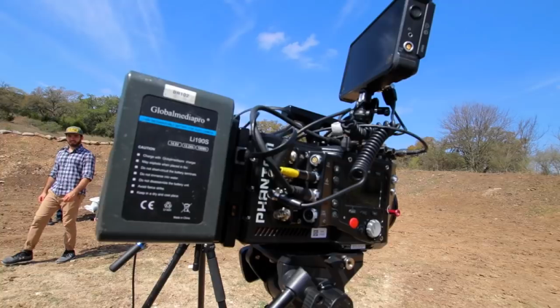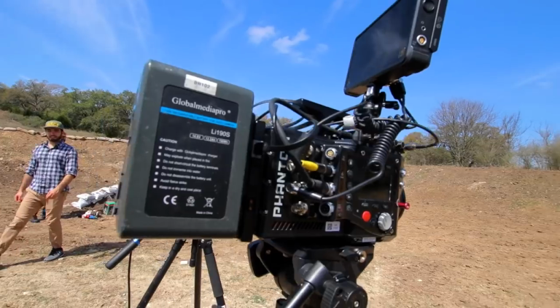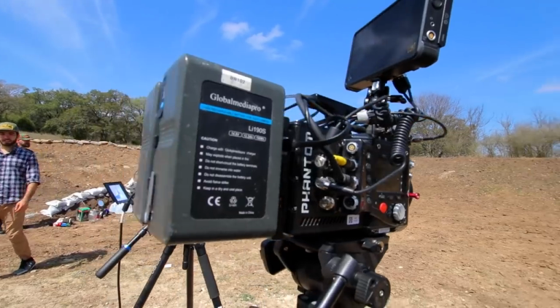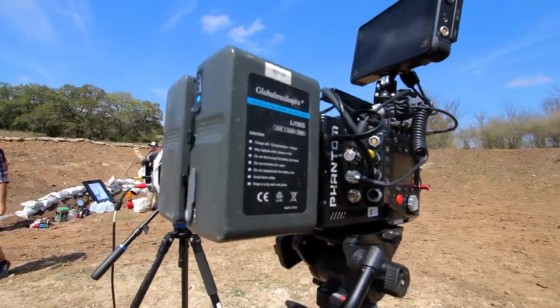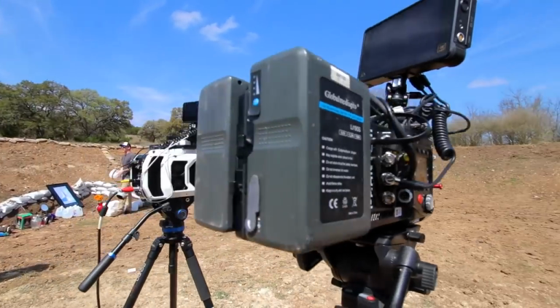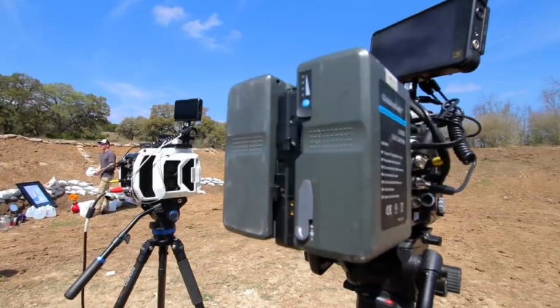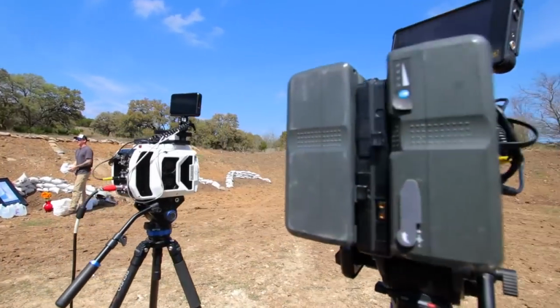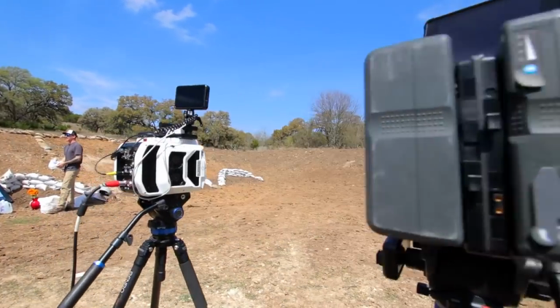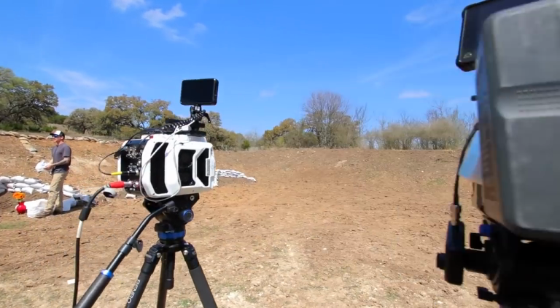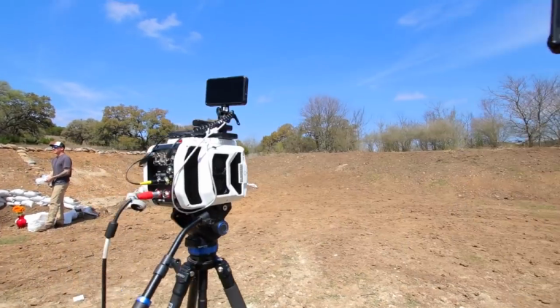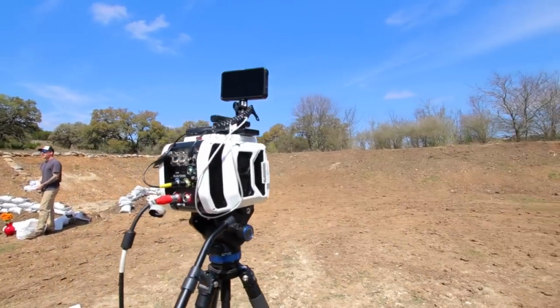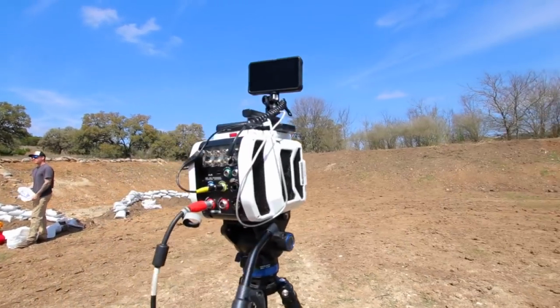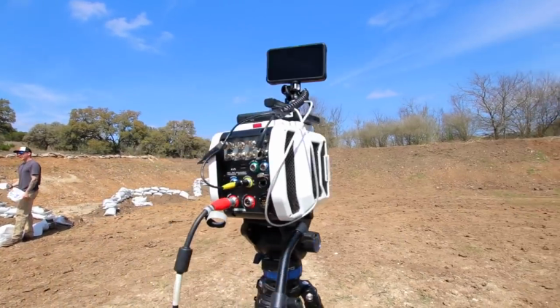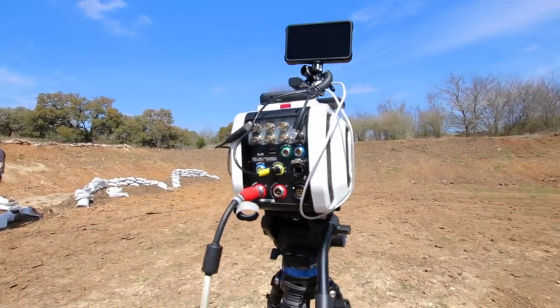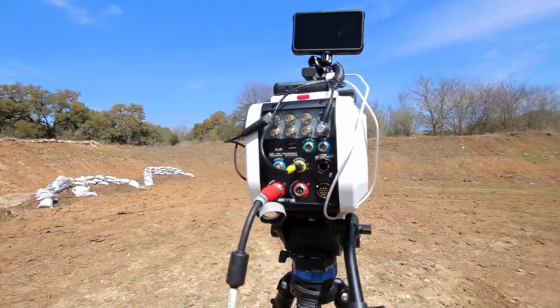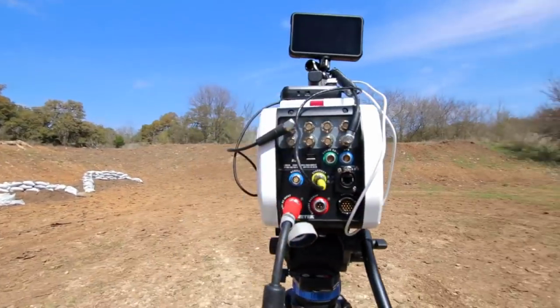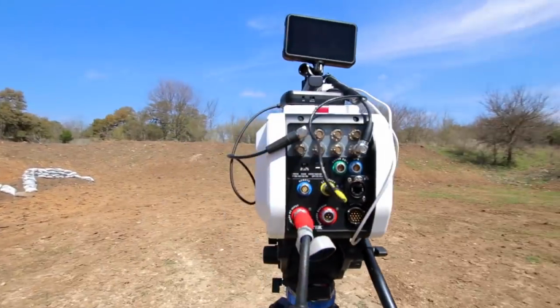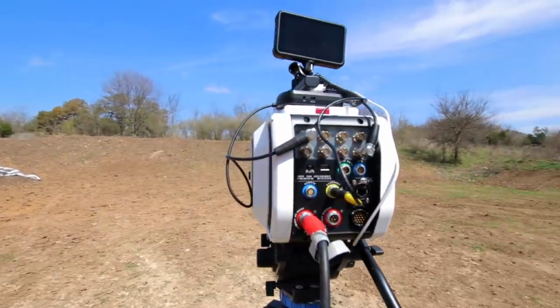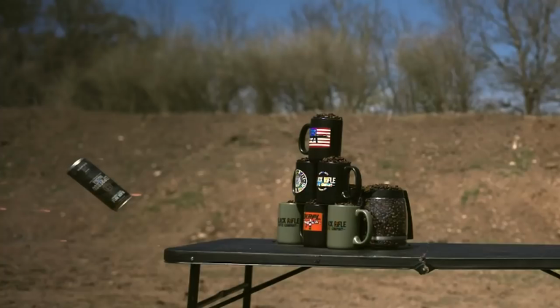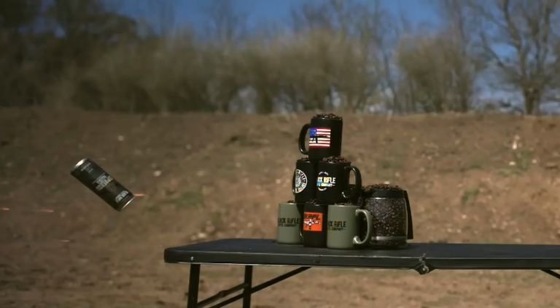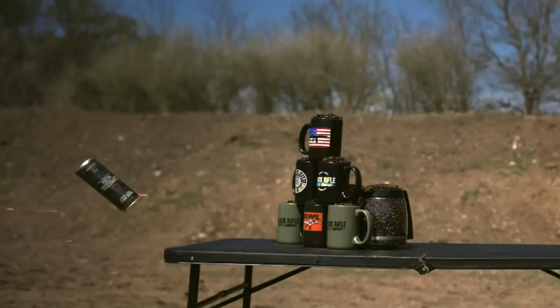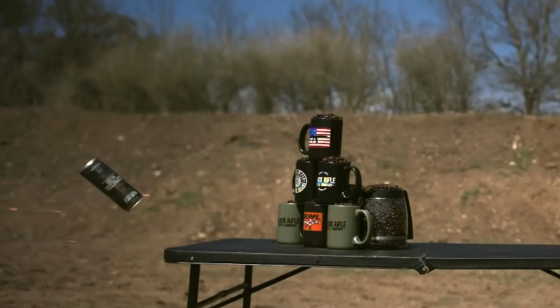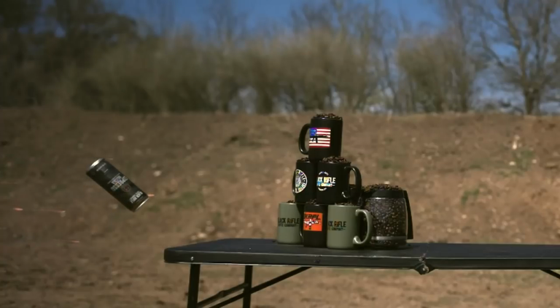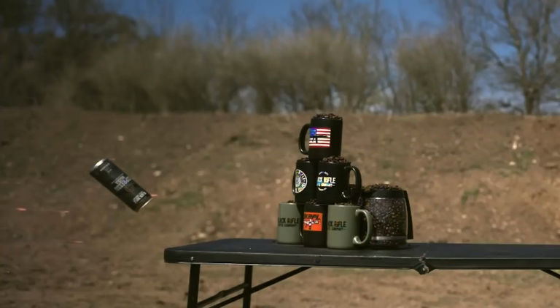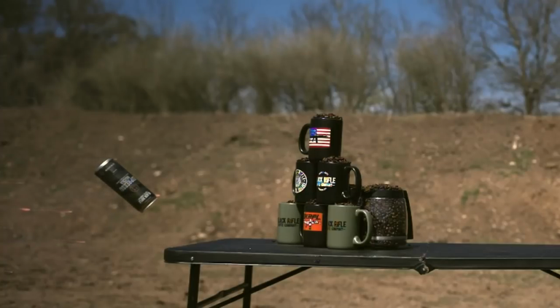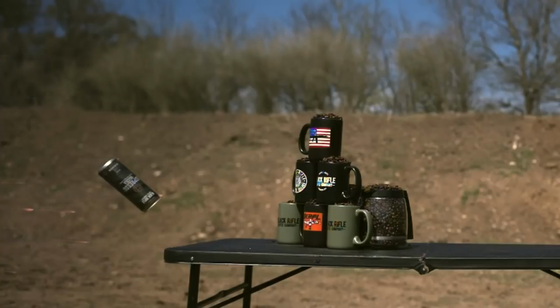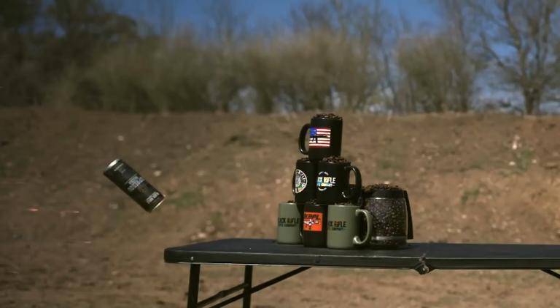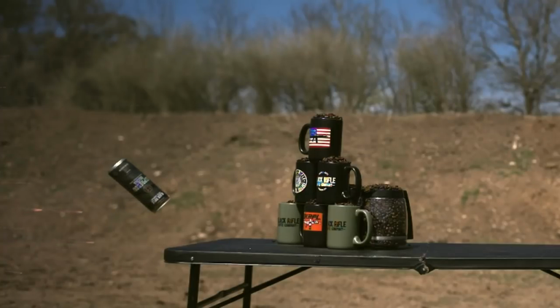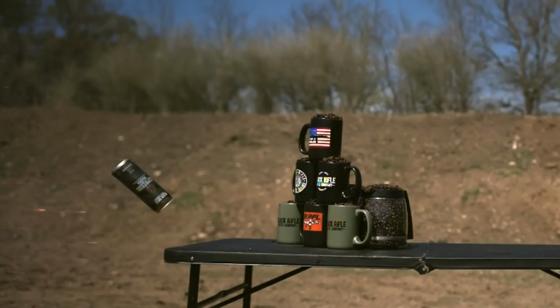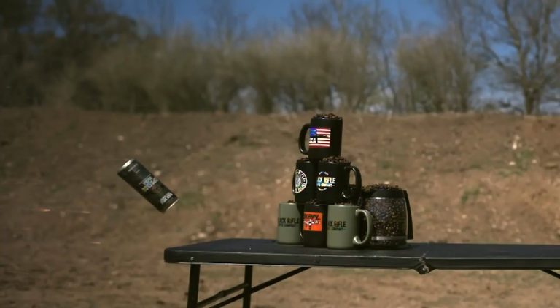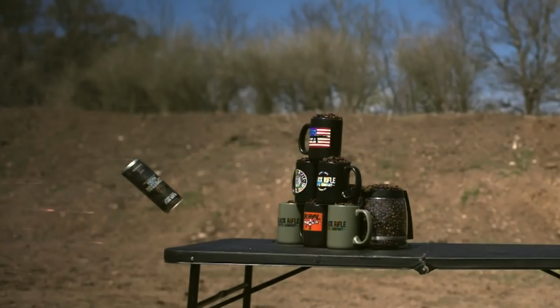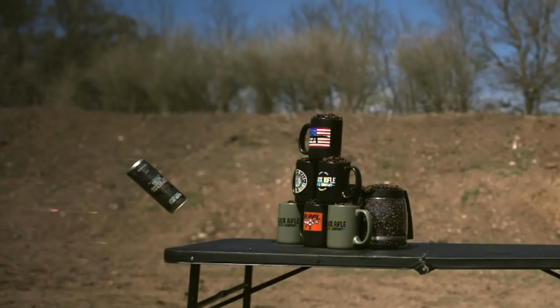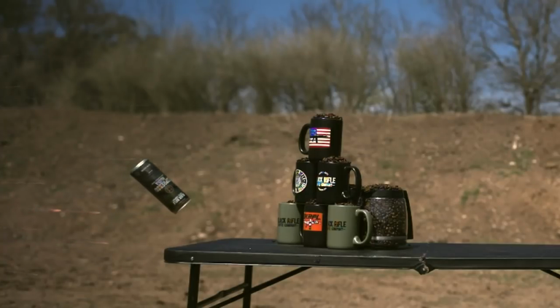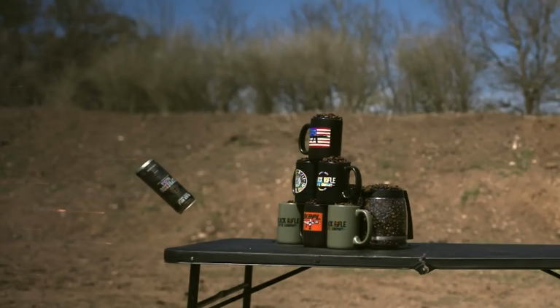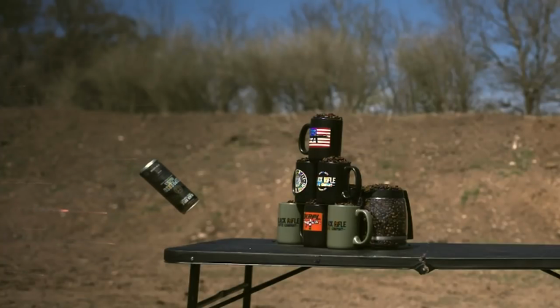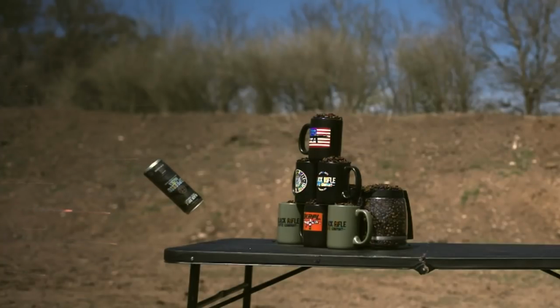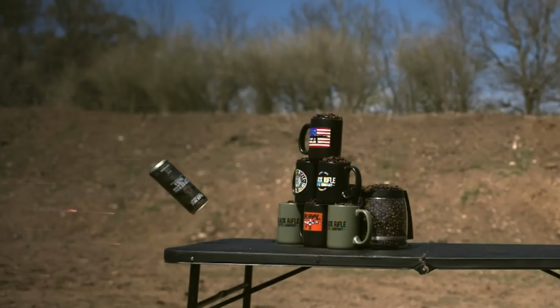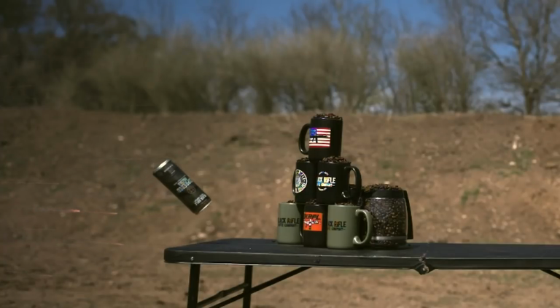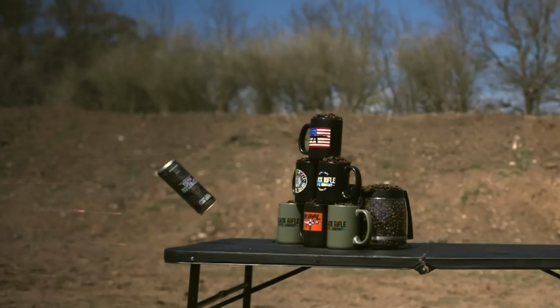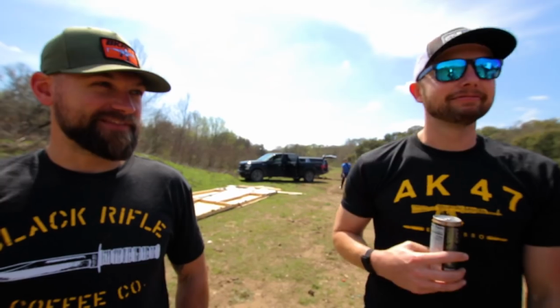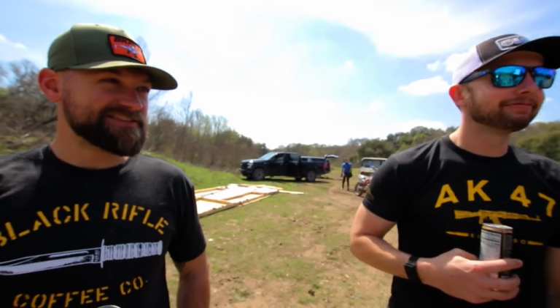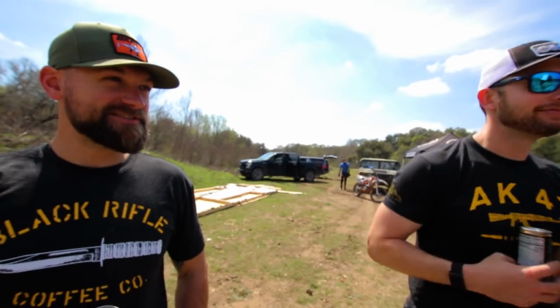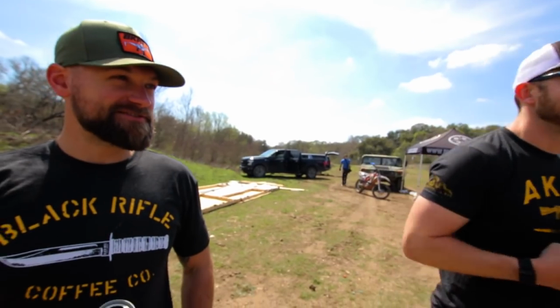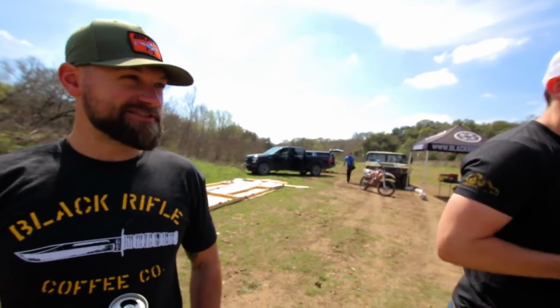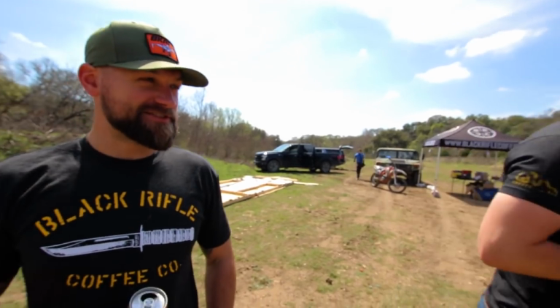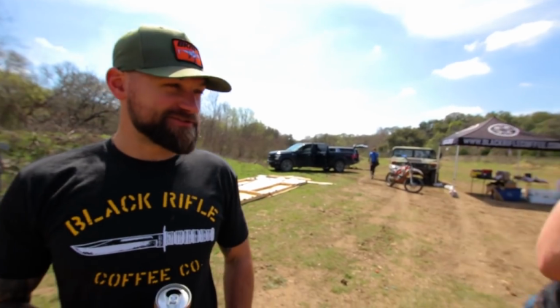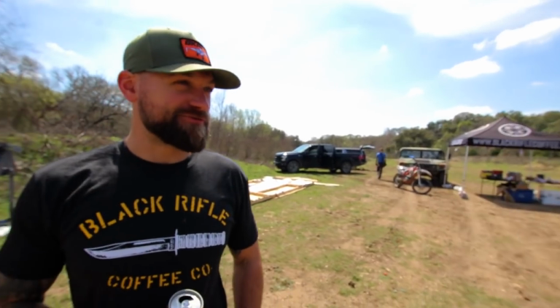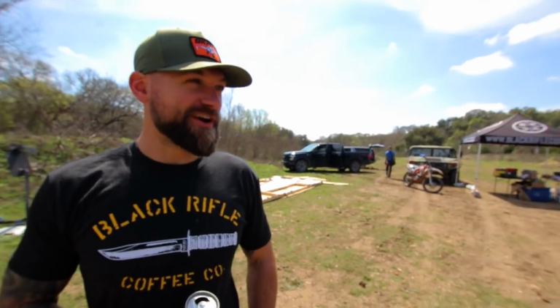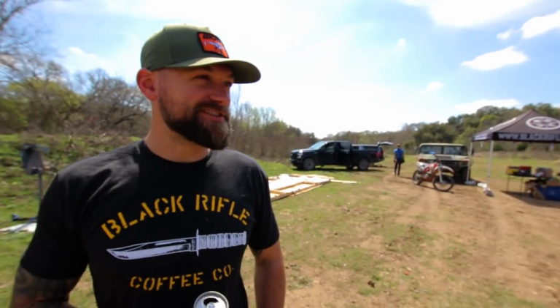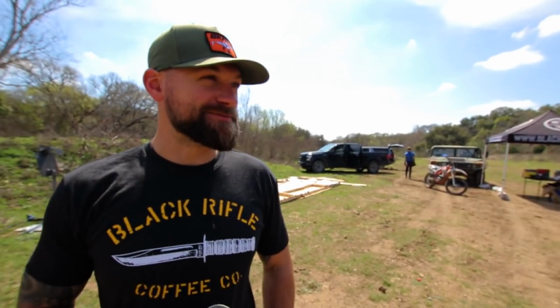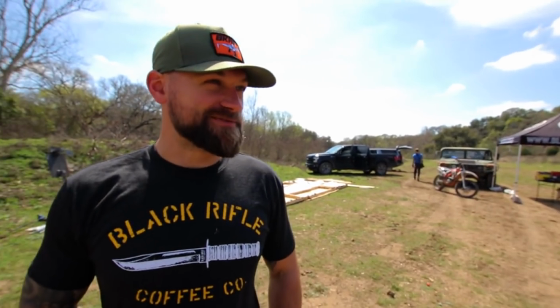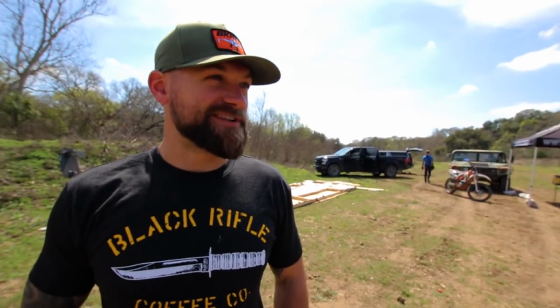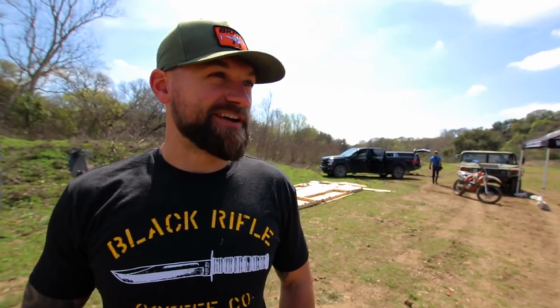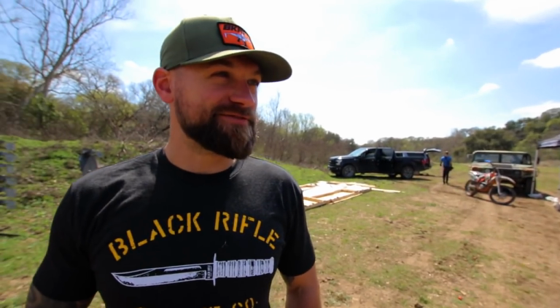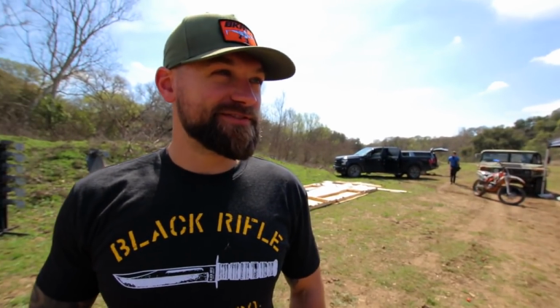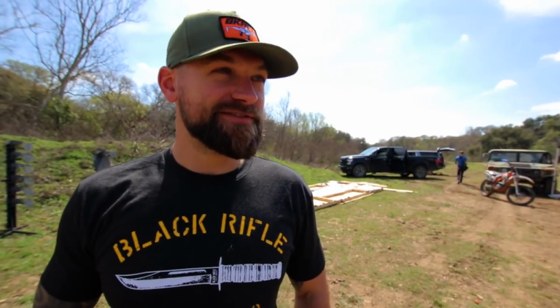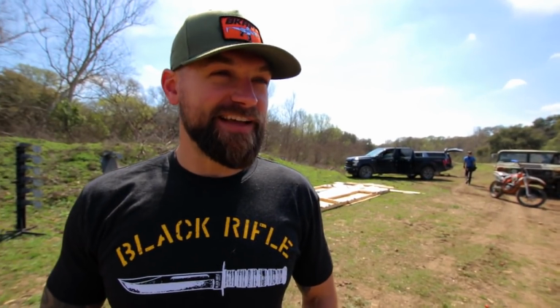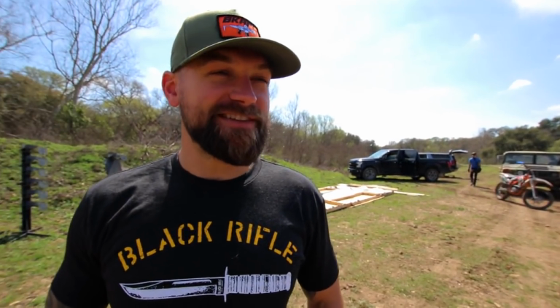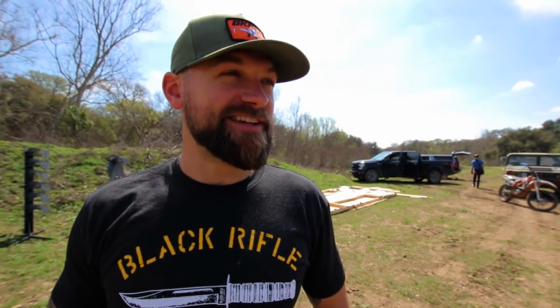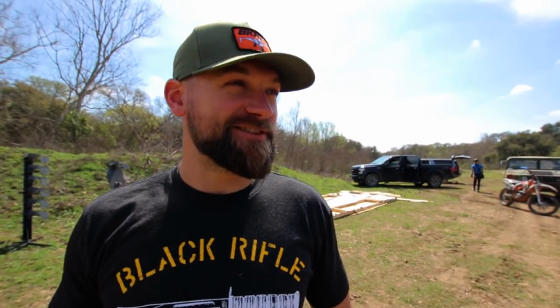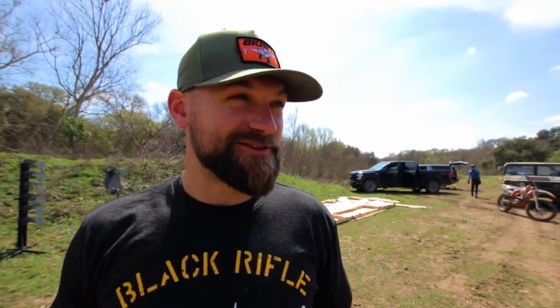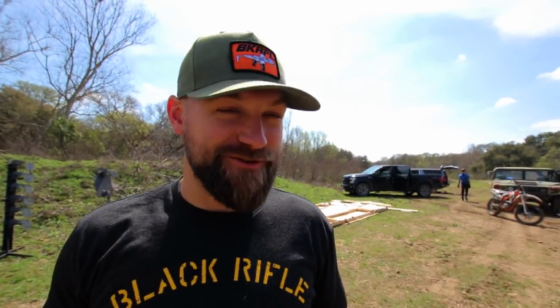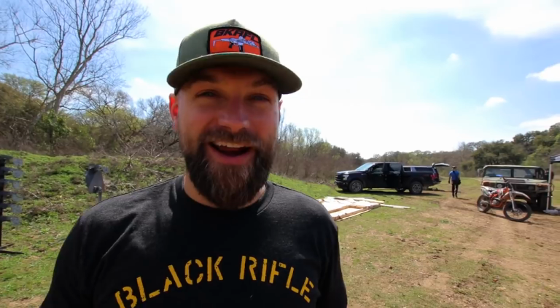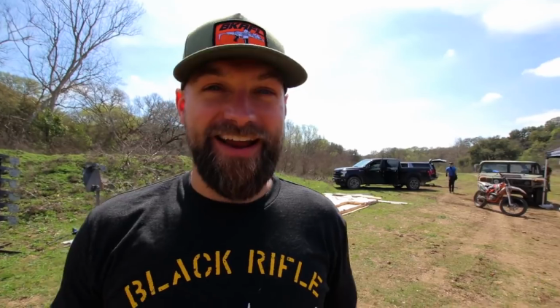We've got some slow motion cameras, we've got some targets. Let's just get to it. Let's destroy some stuff.